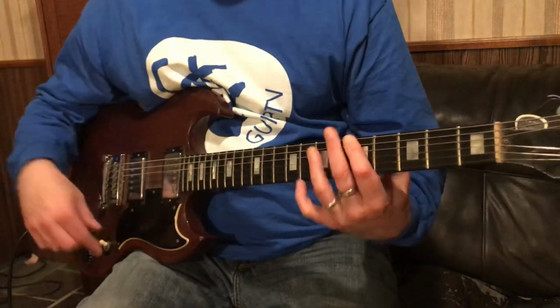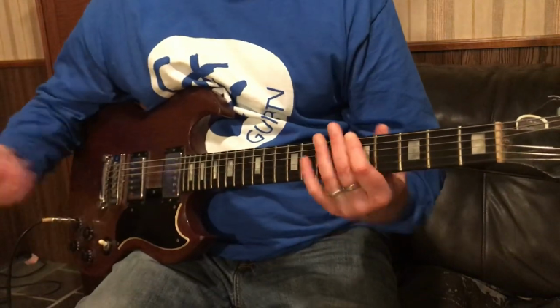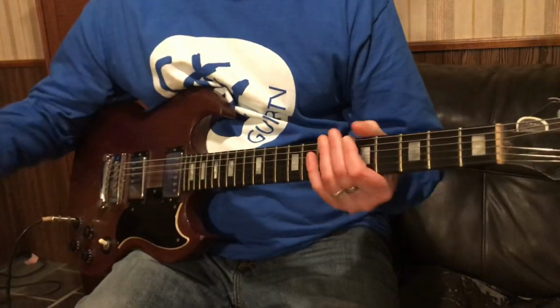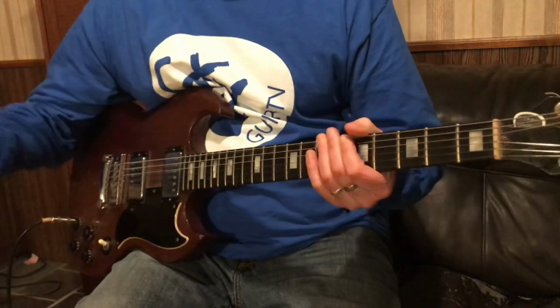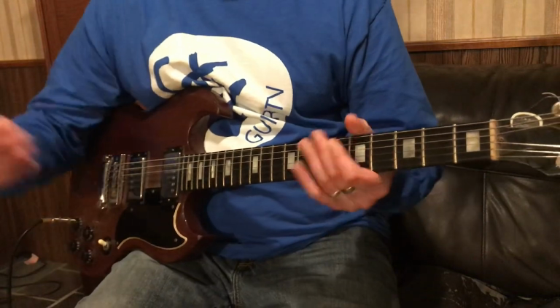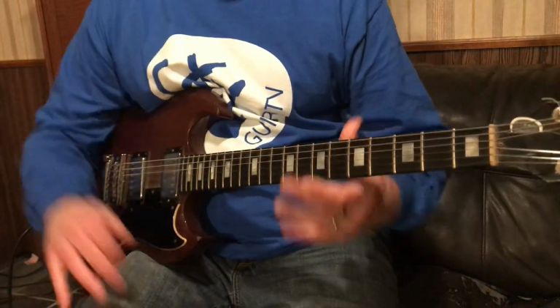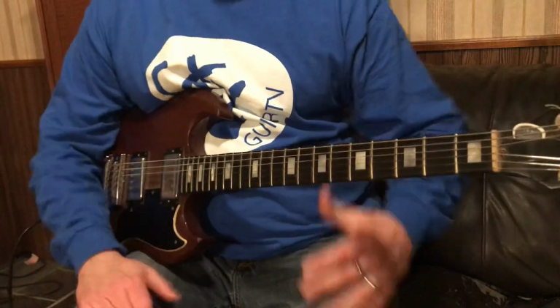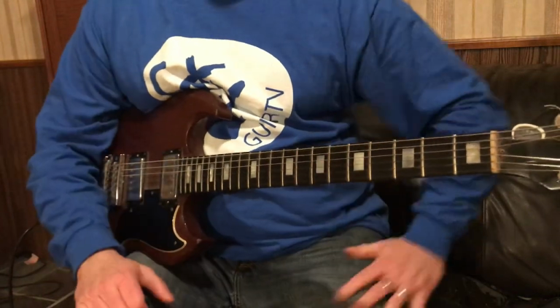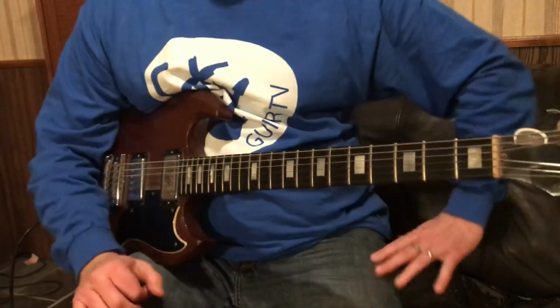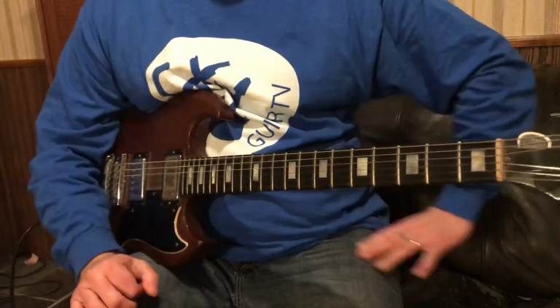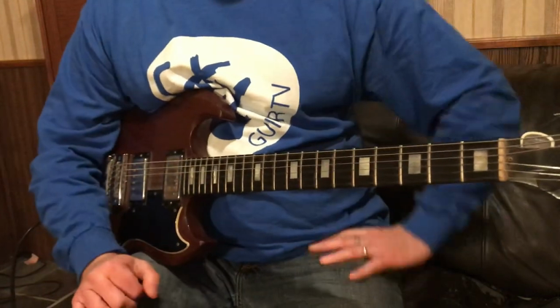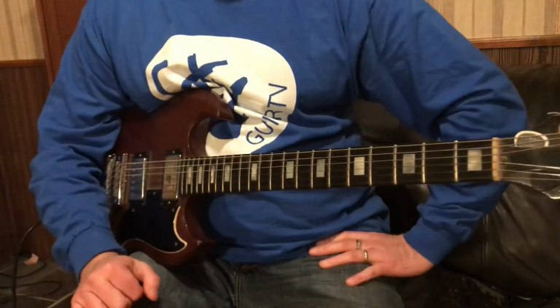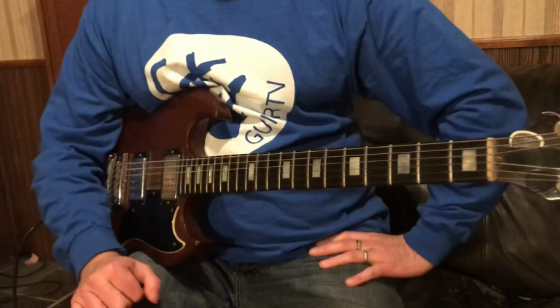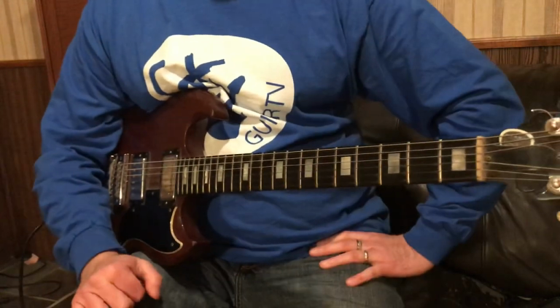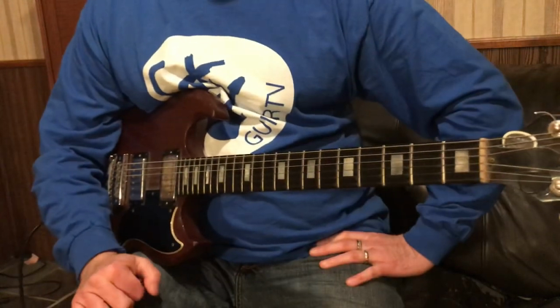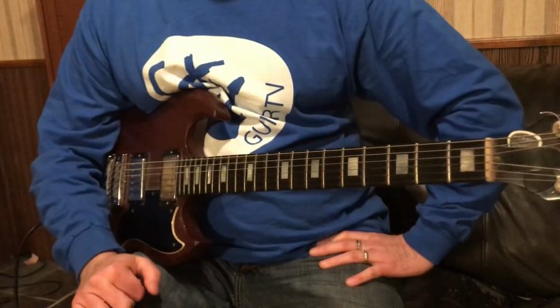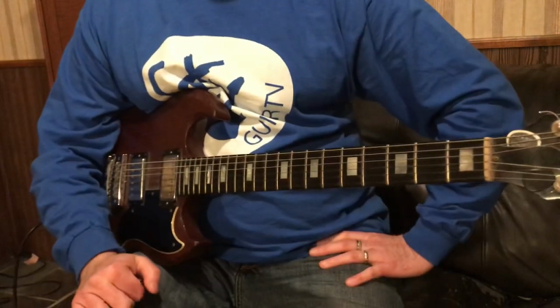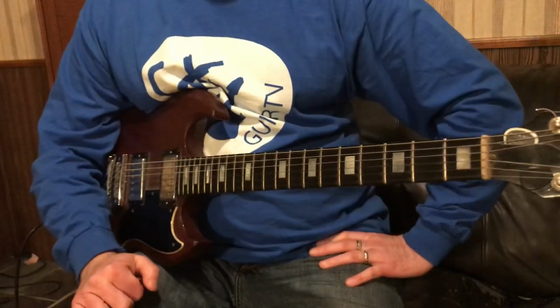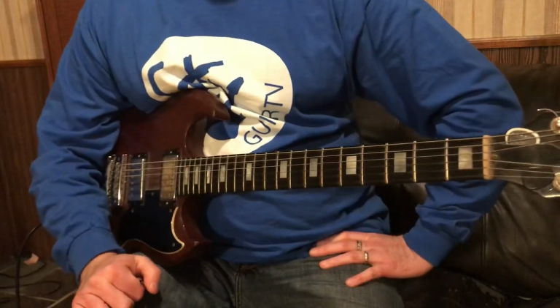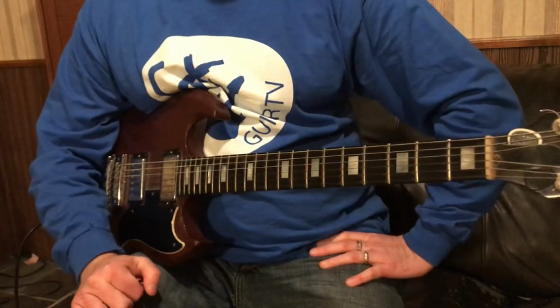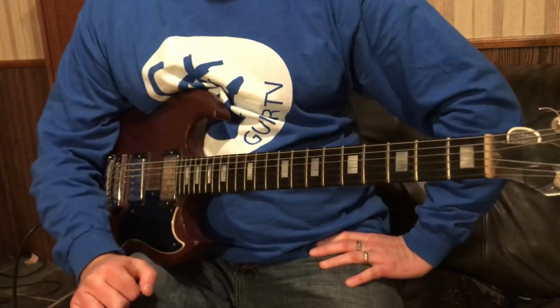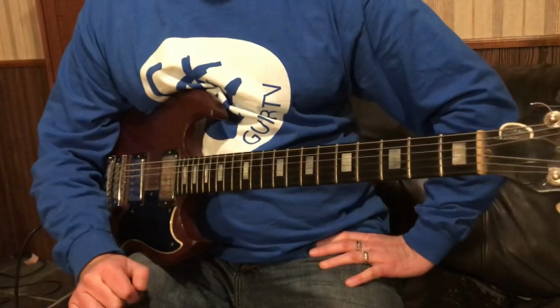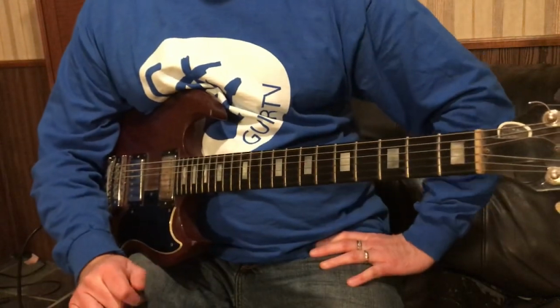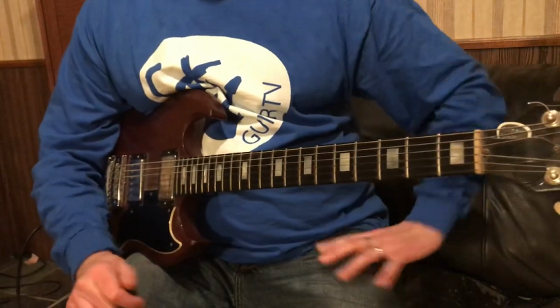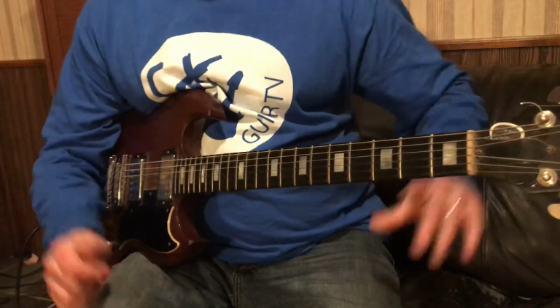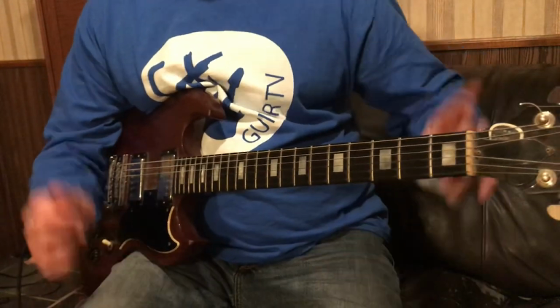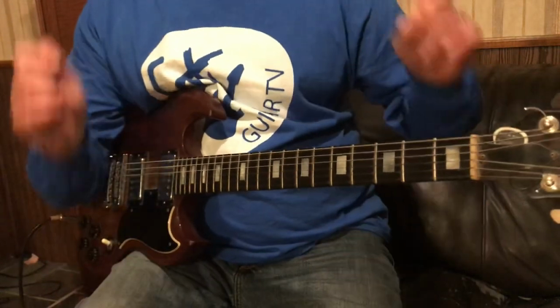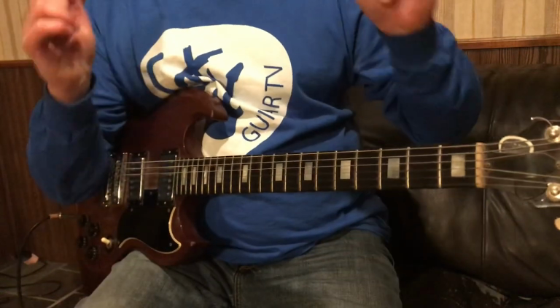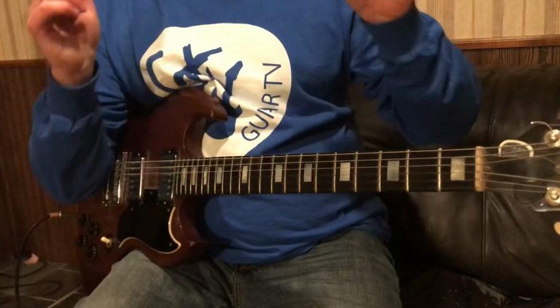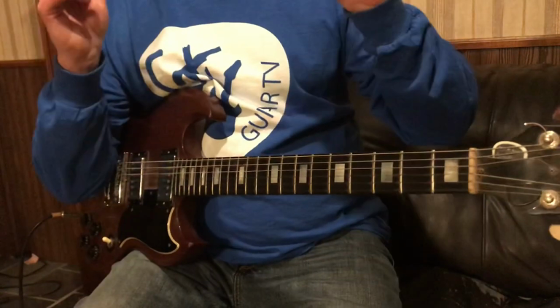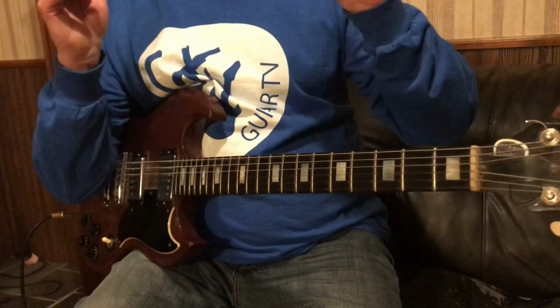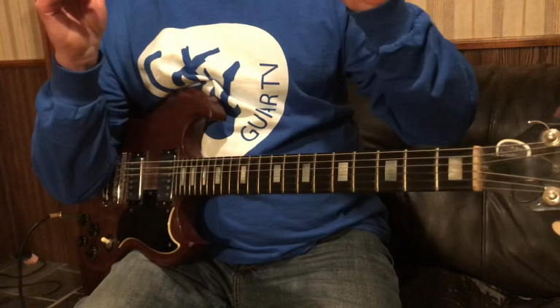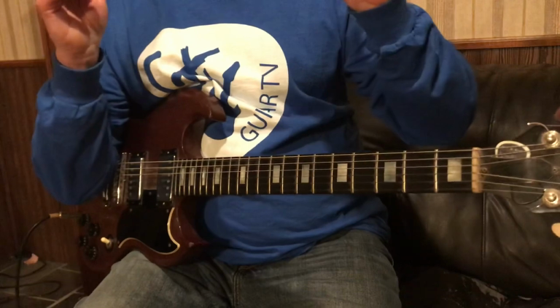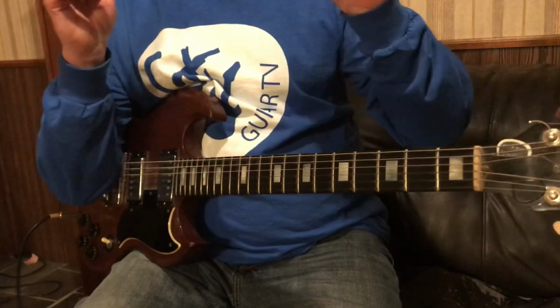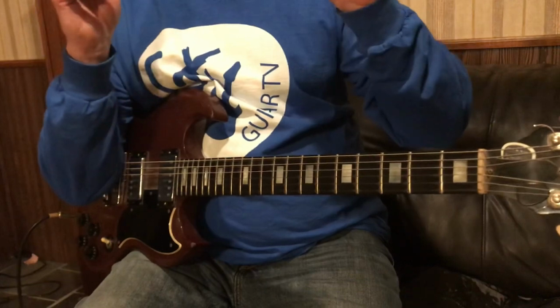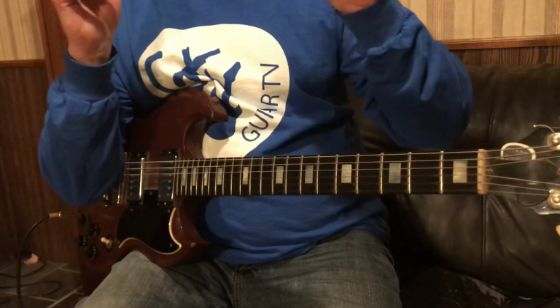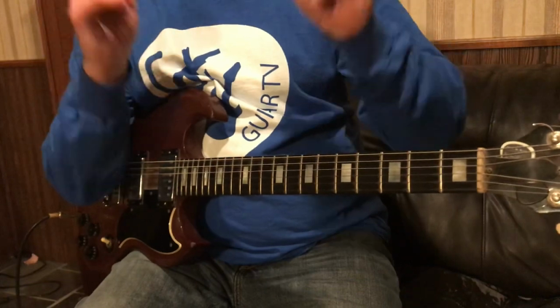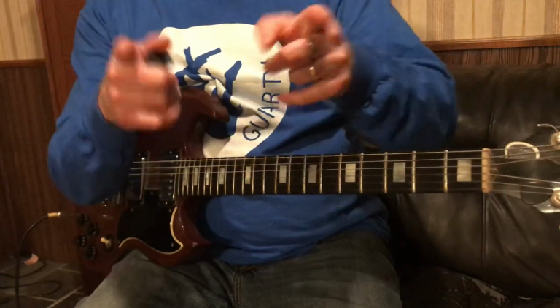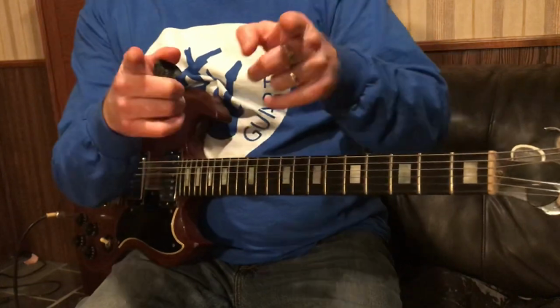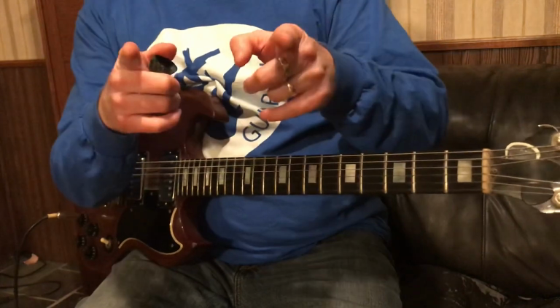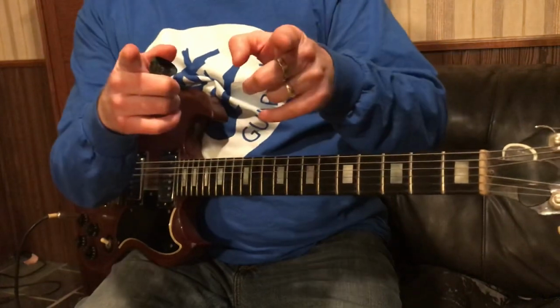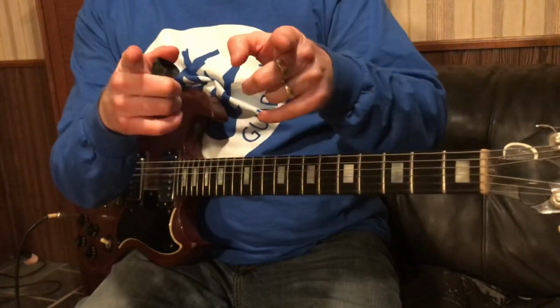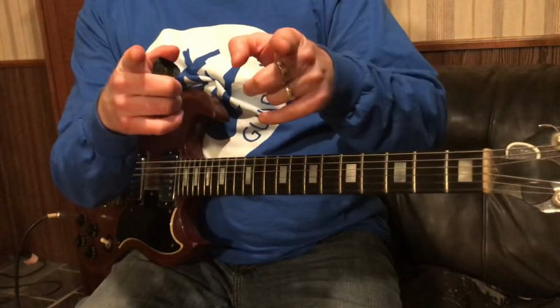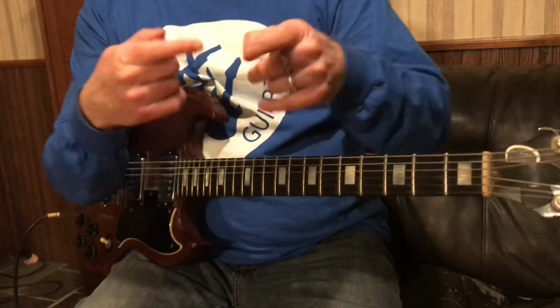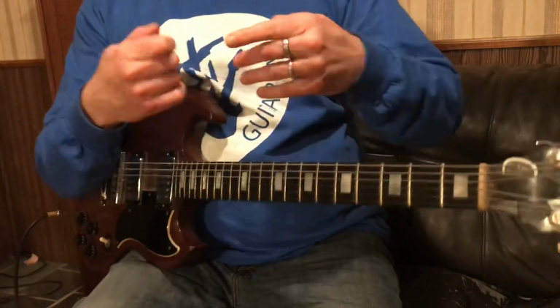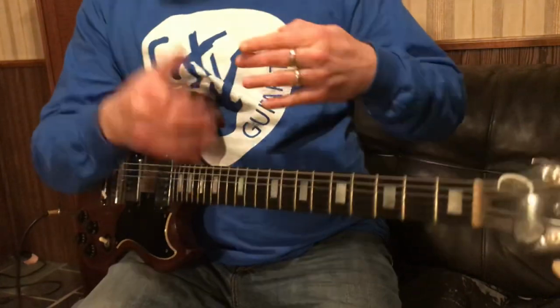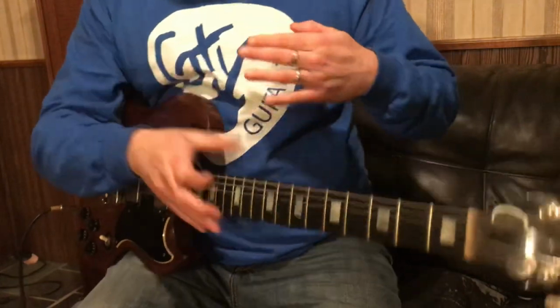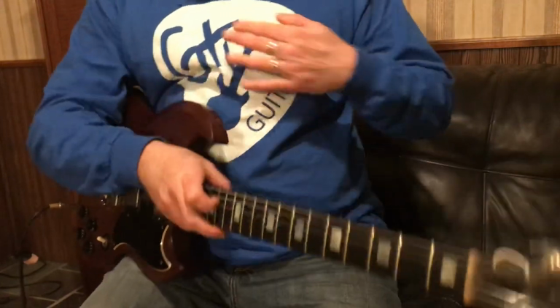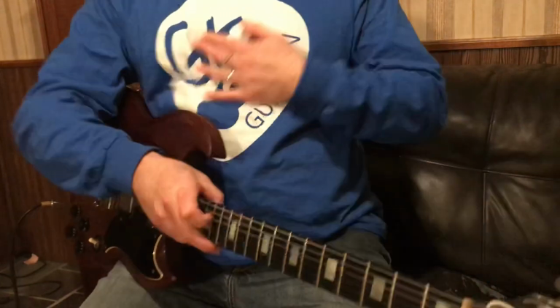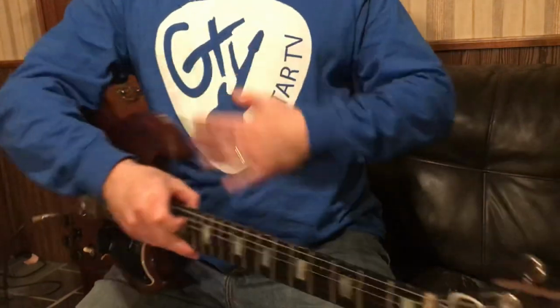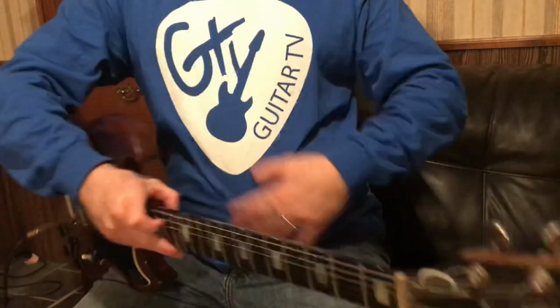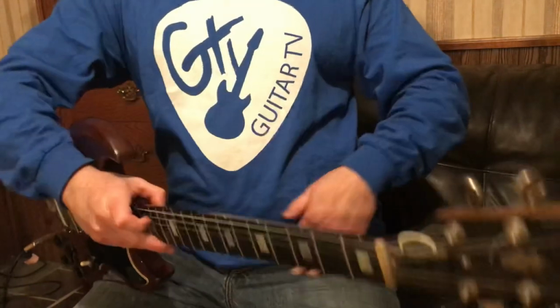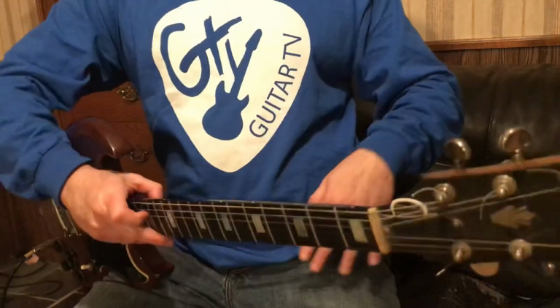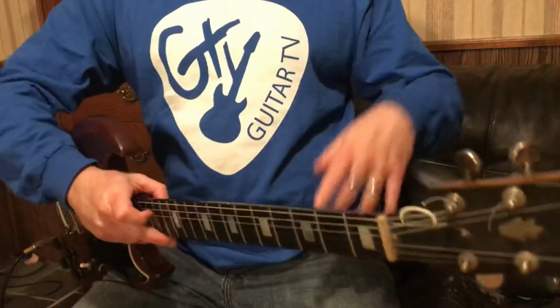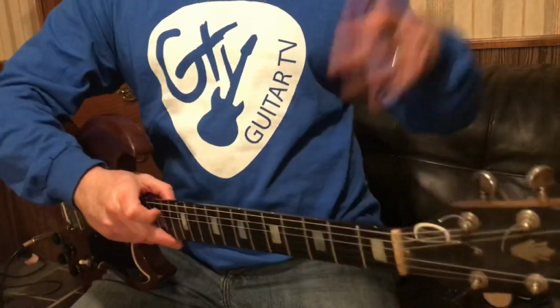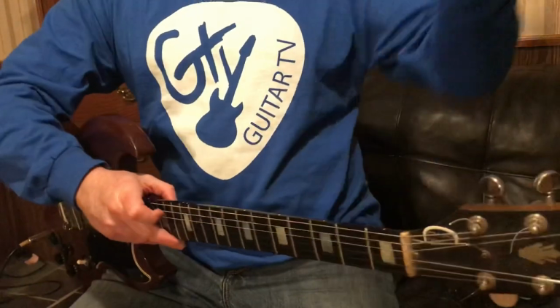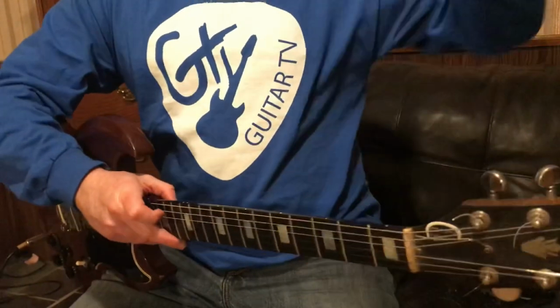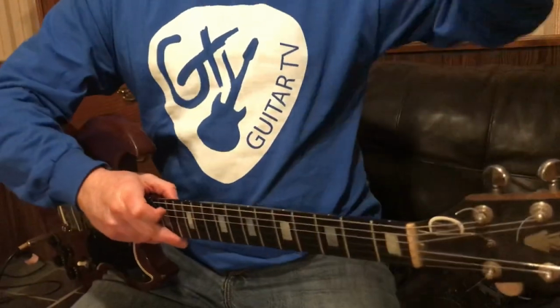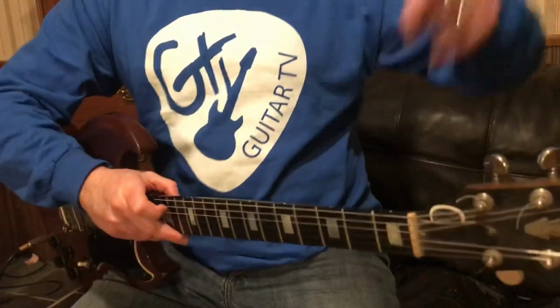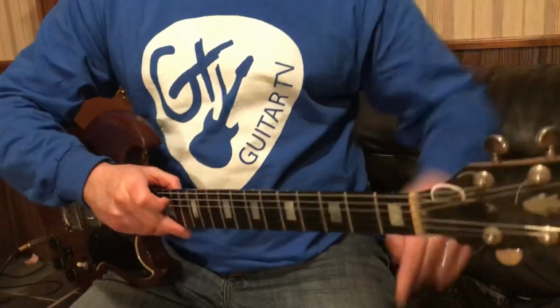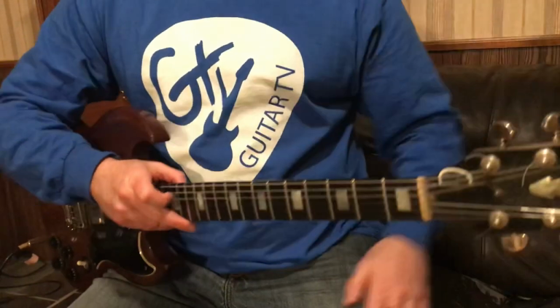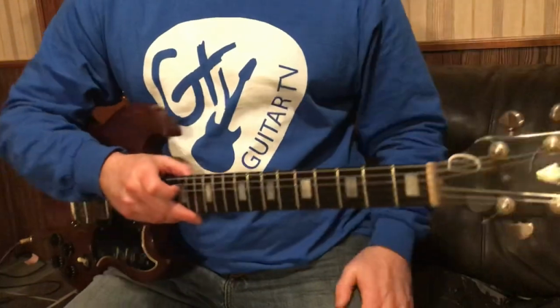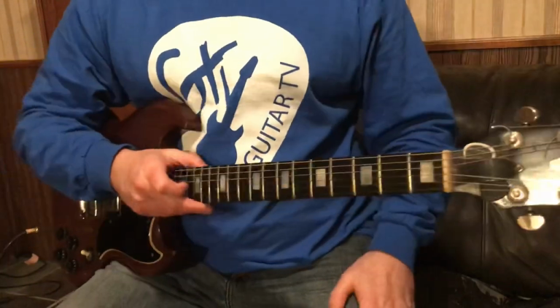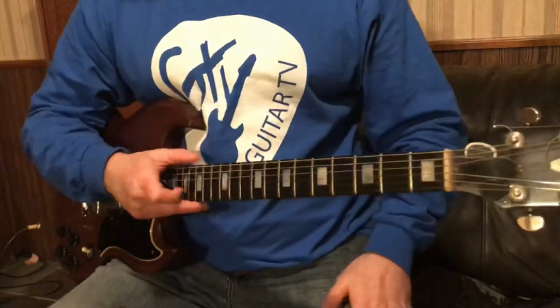You can play chords. It's really a simple trick, but check out GTV and have a great day.